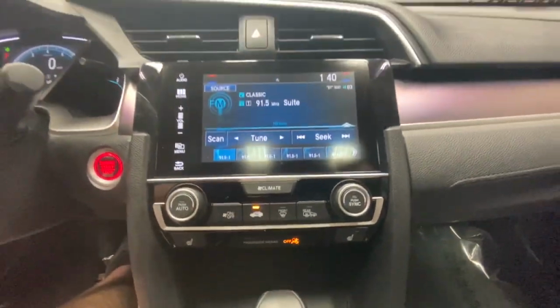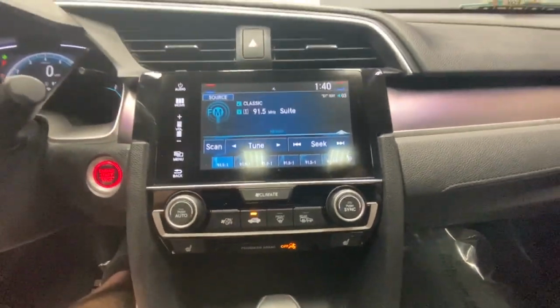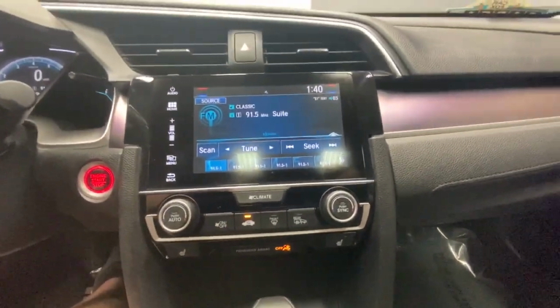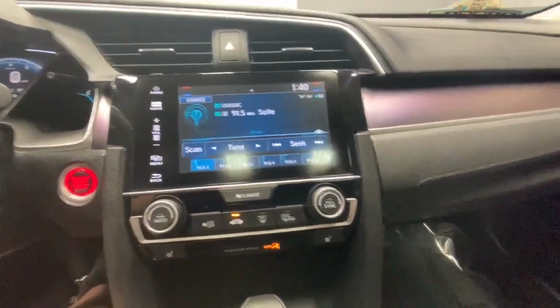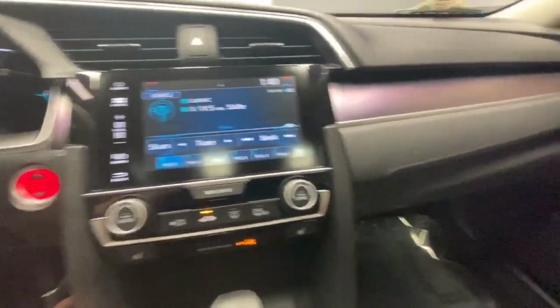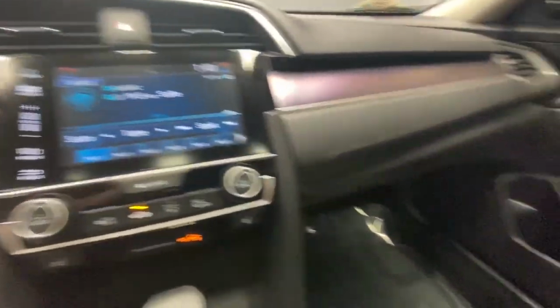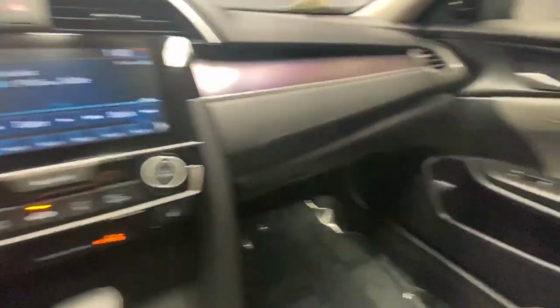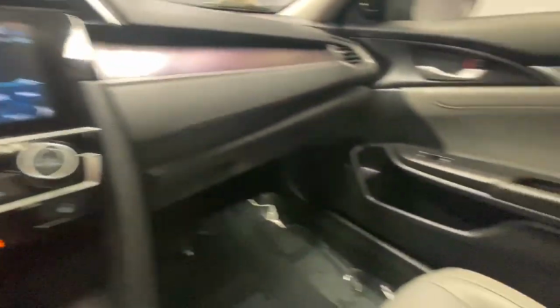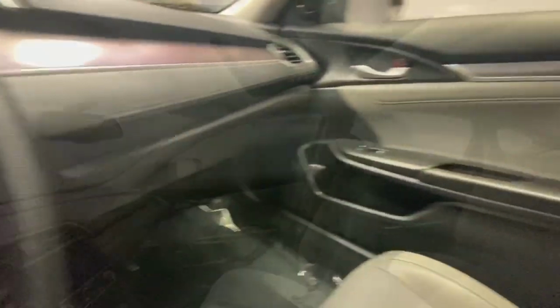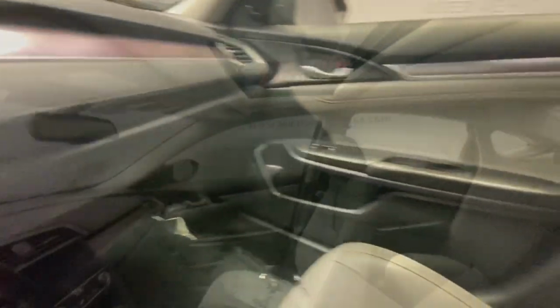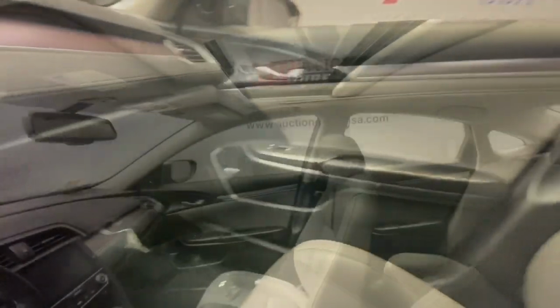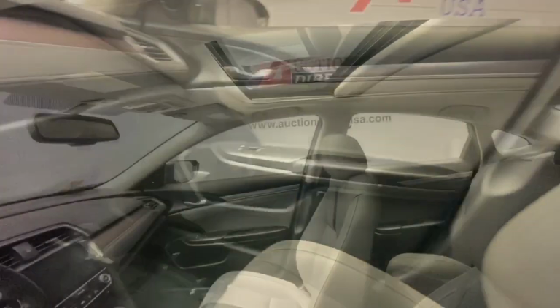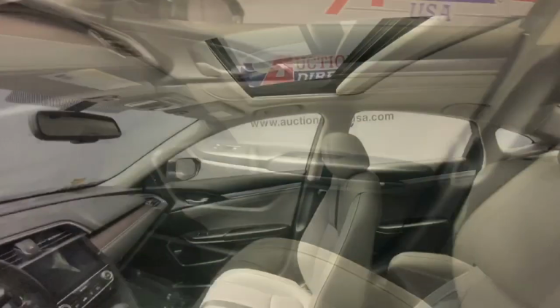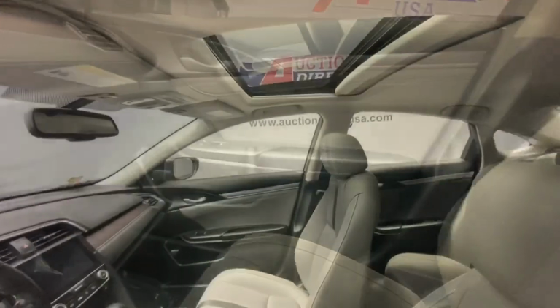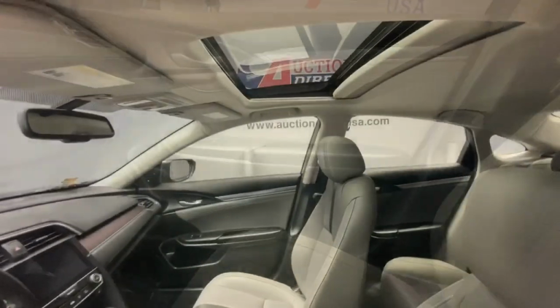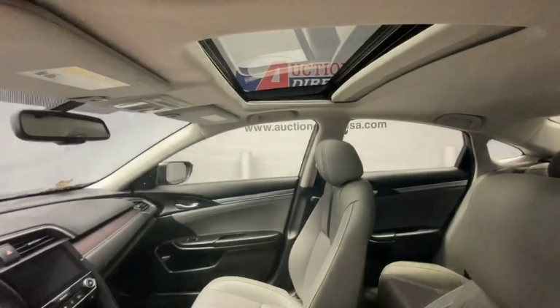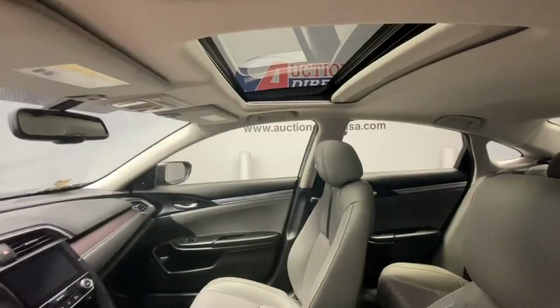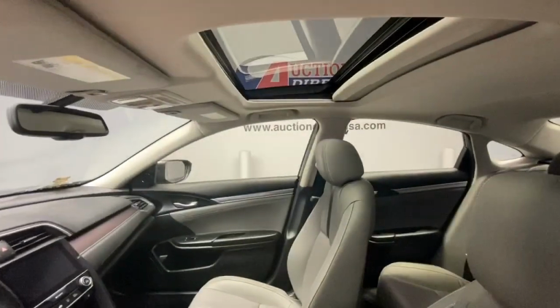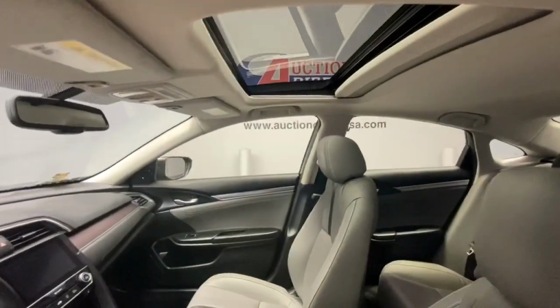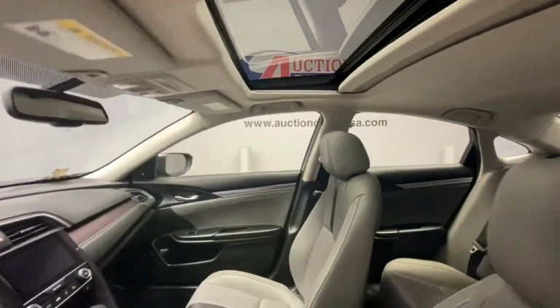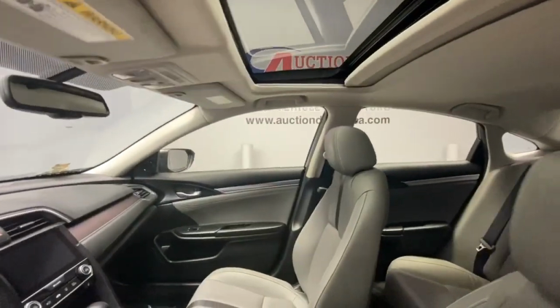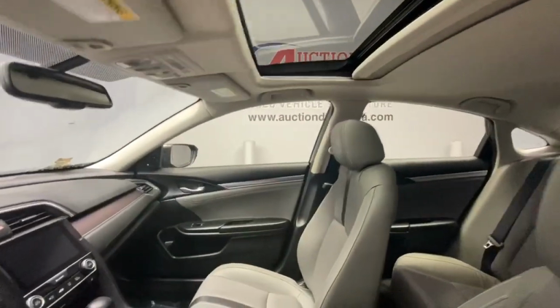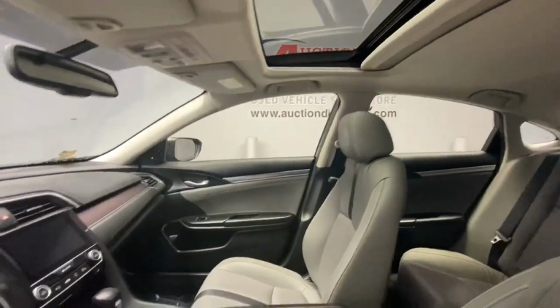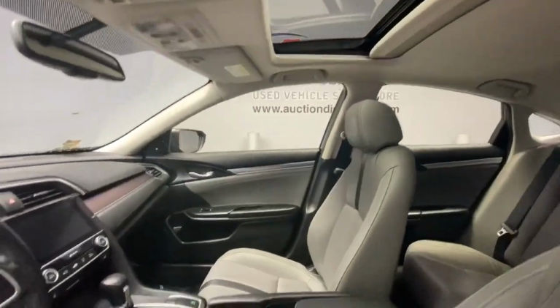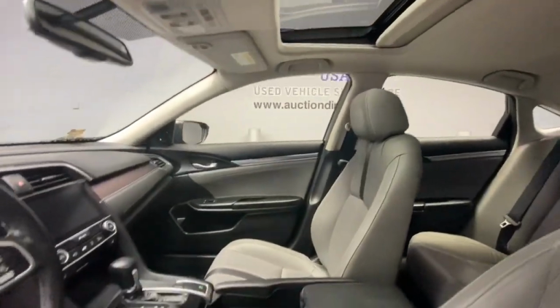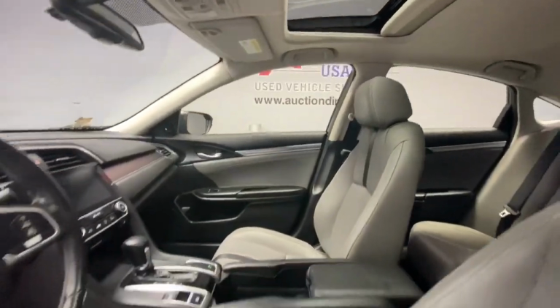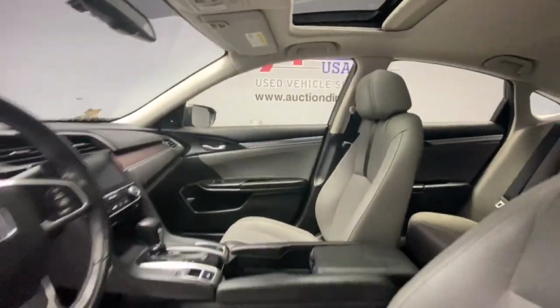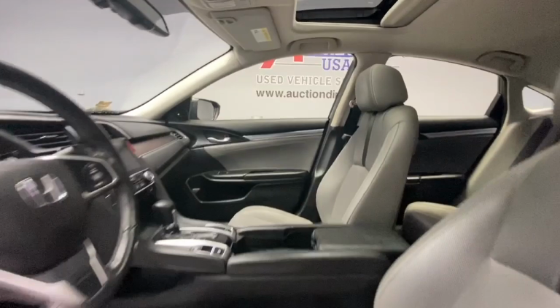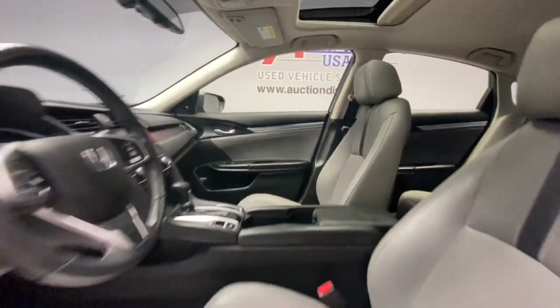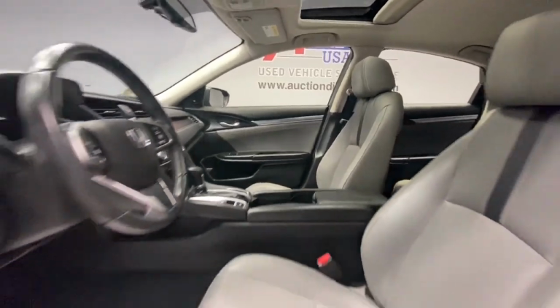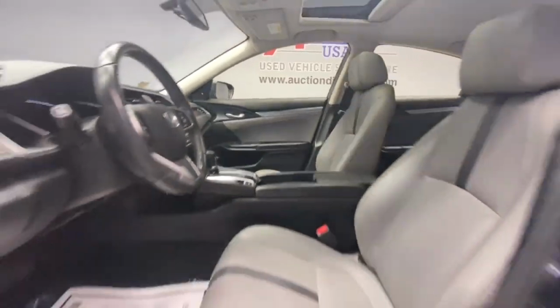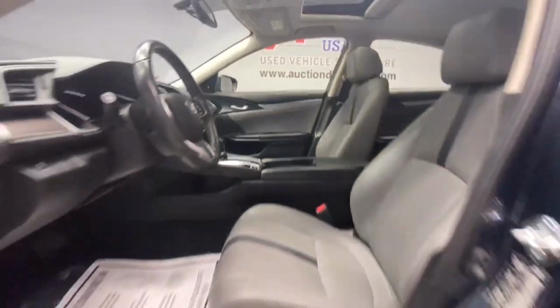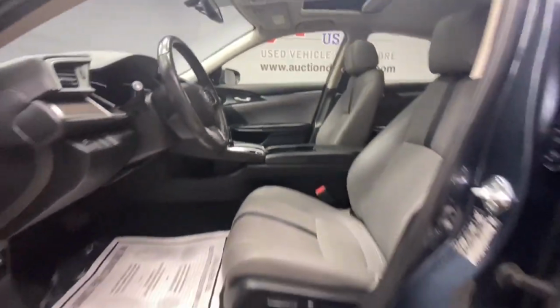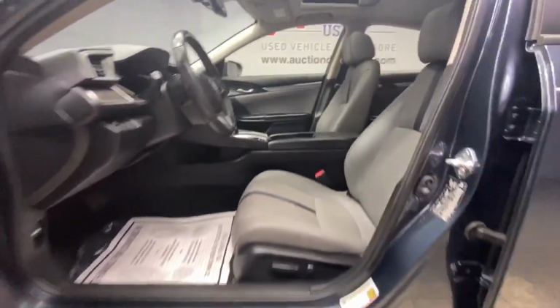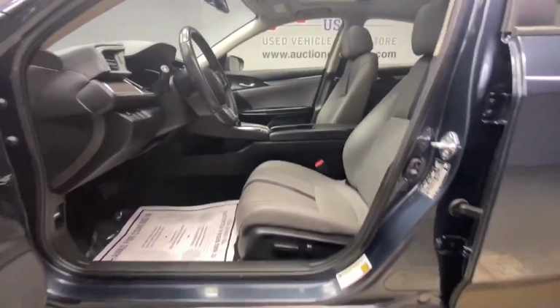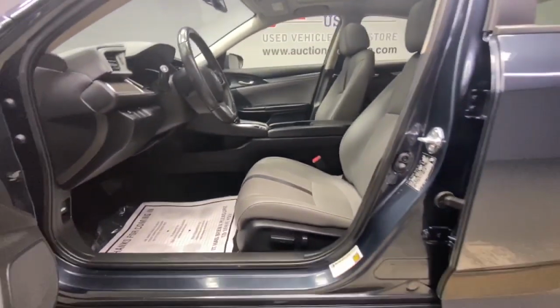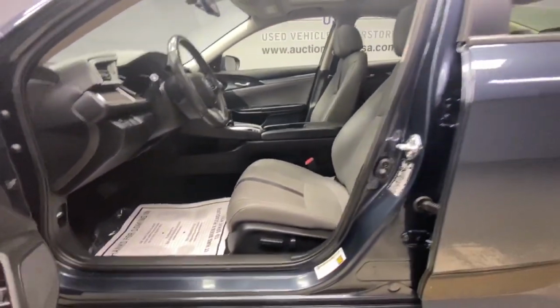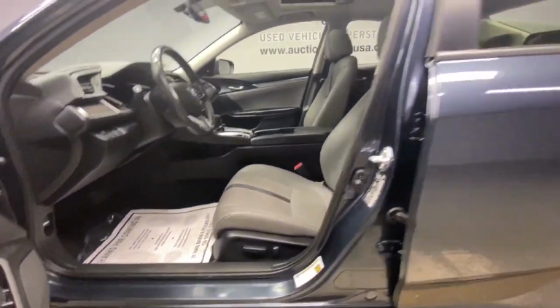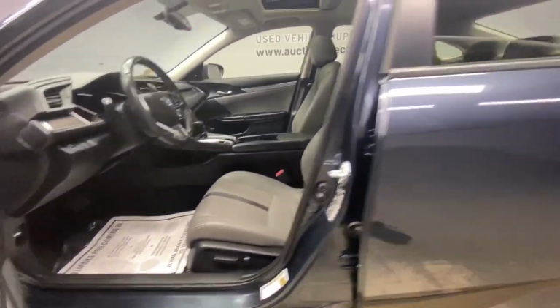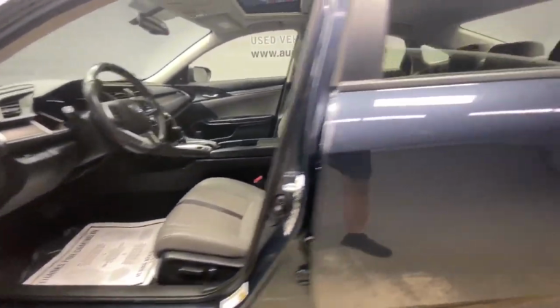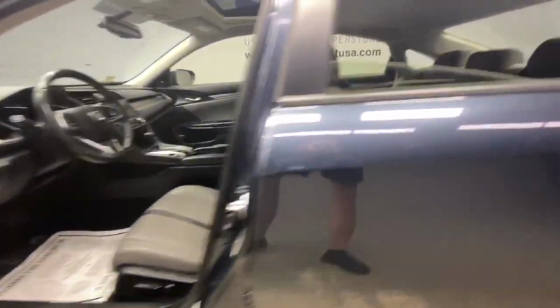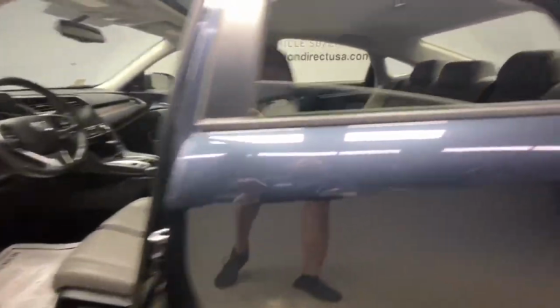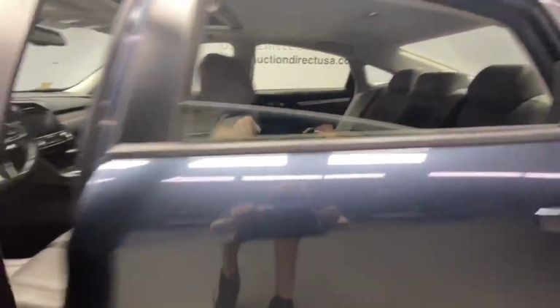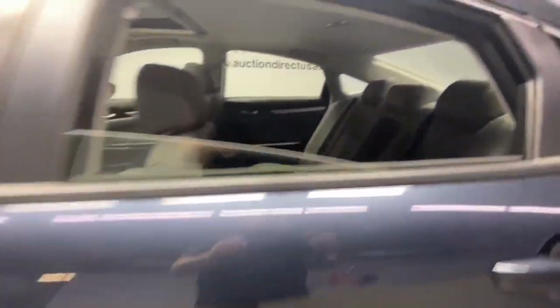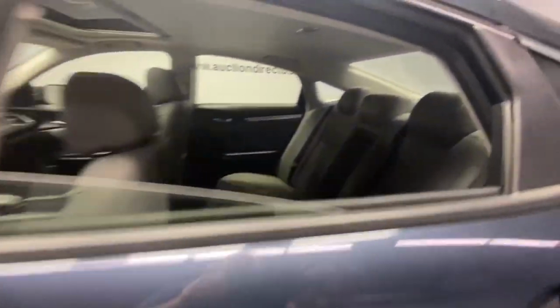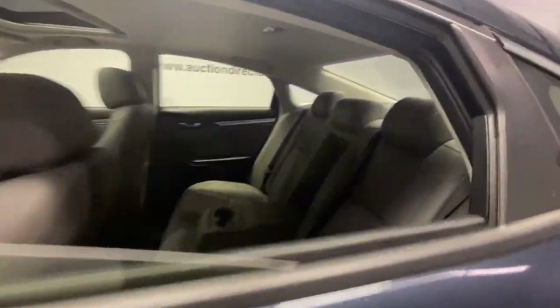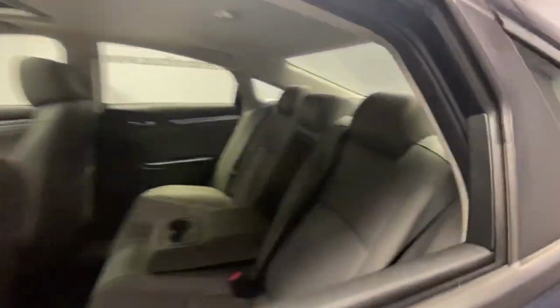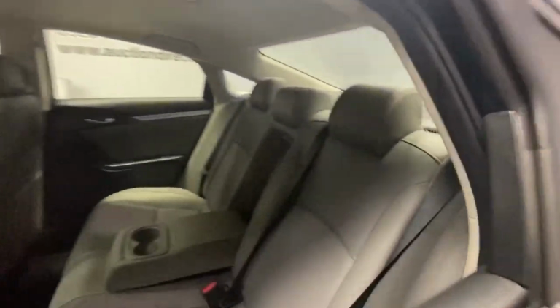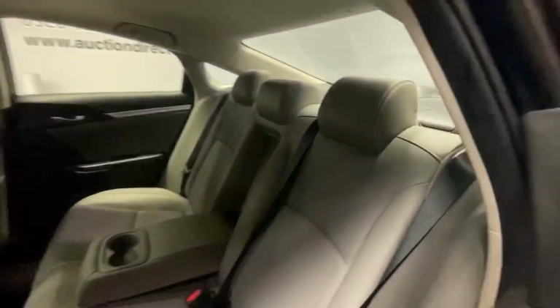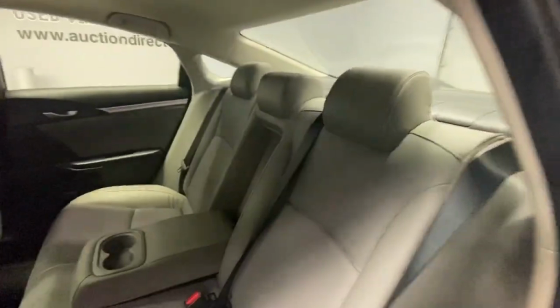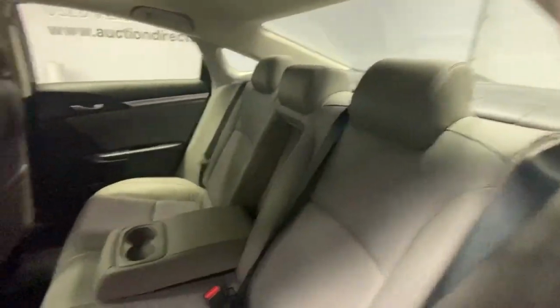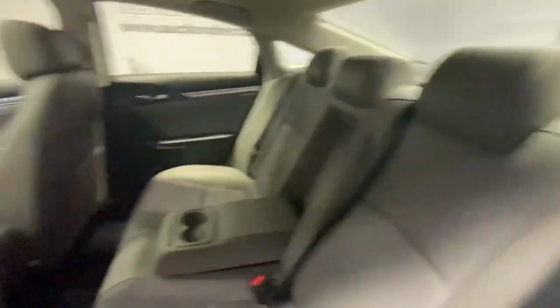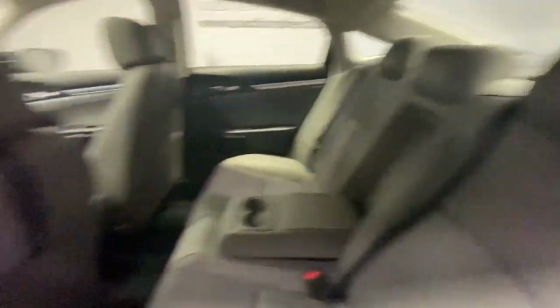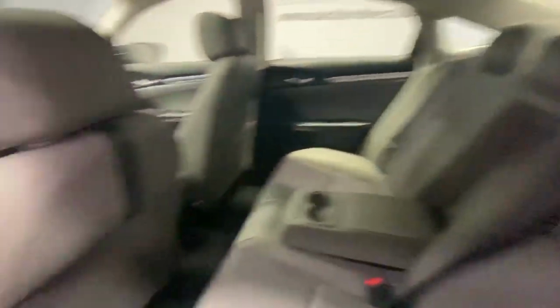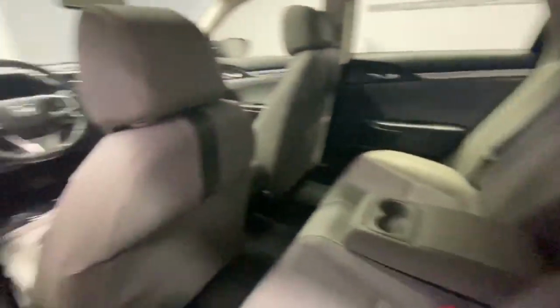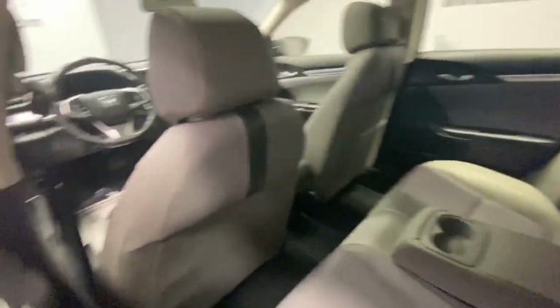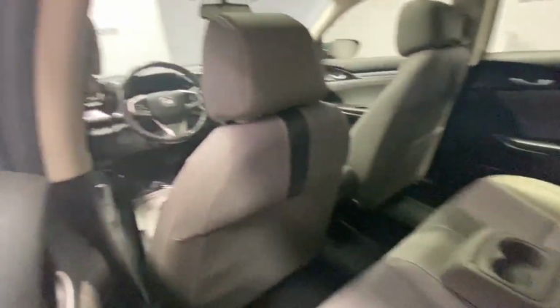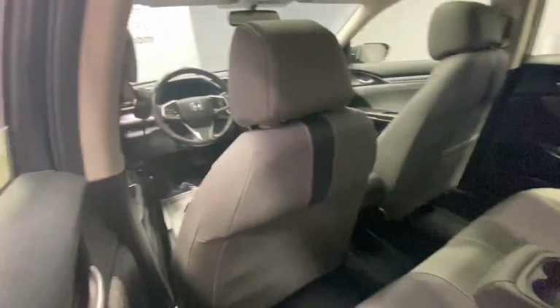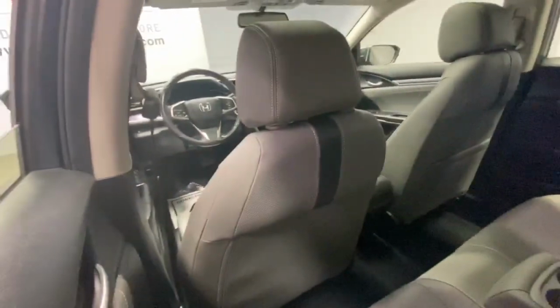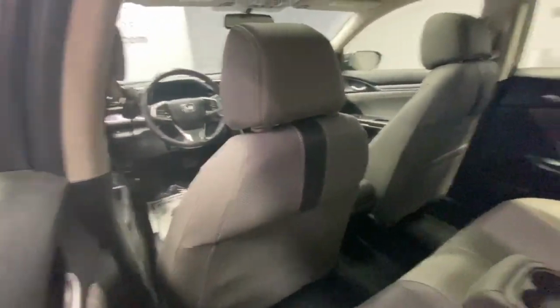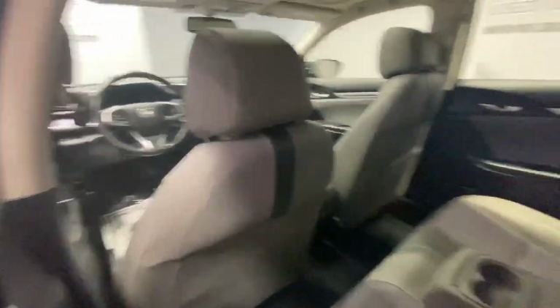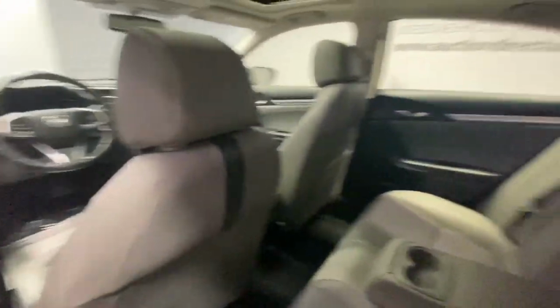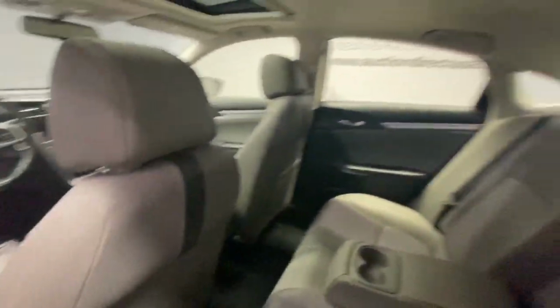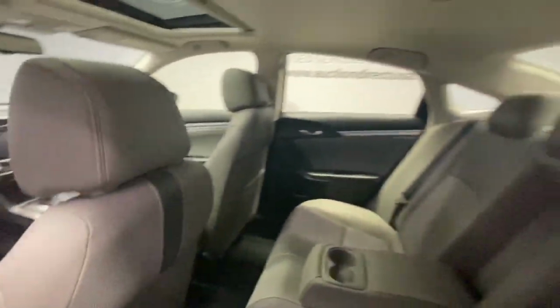Remote engine start, keyless start, heated mirrors, satellite radio, multi-zone AC, and power driver's seat.